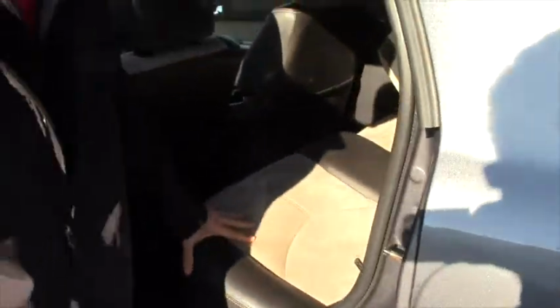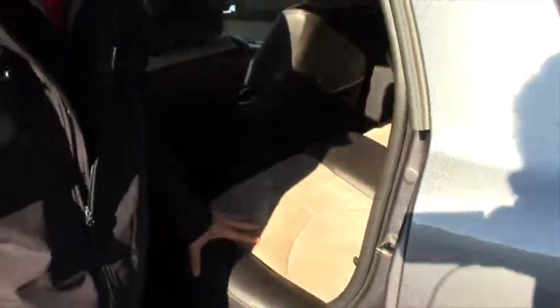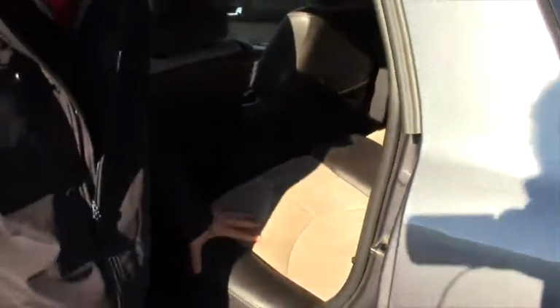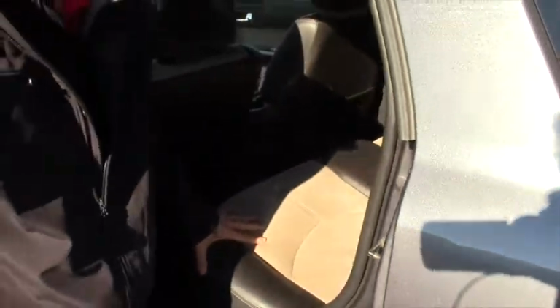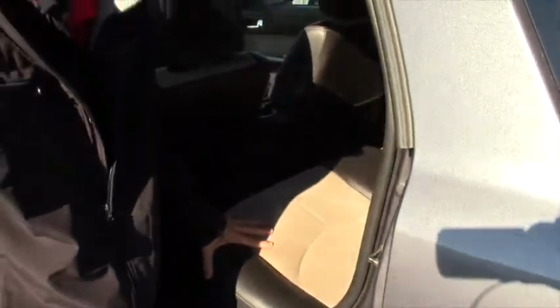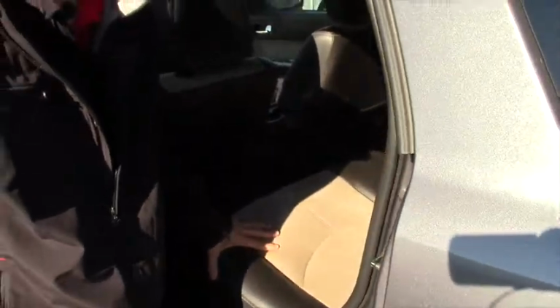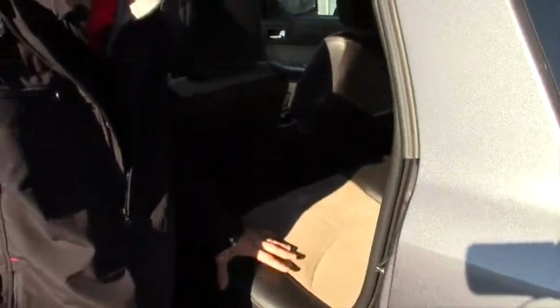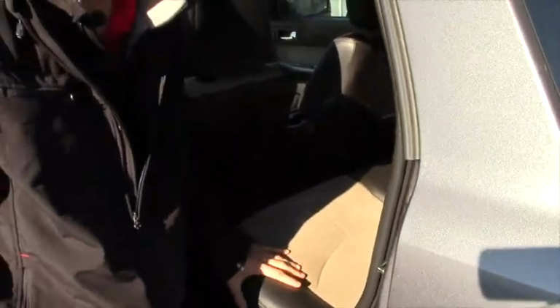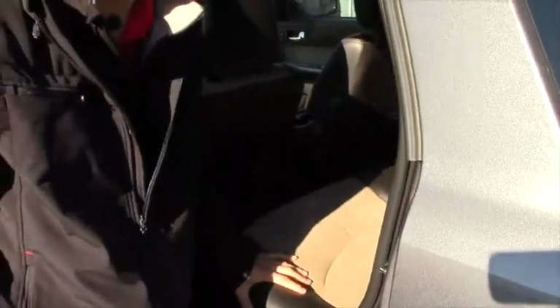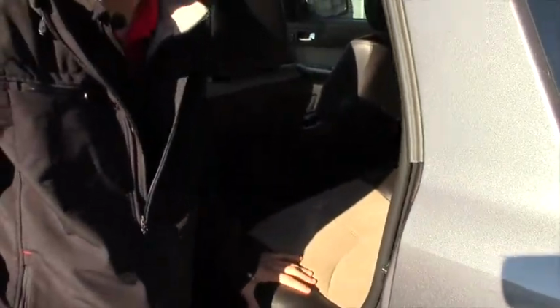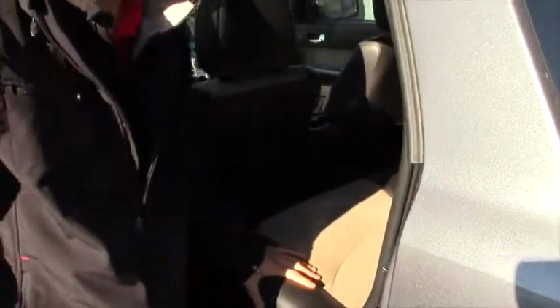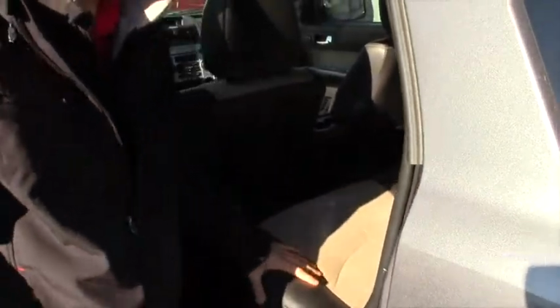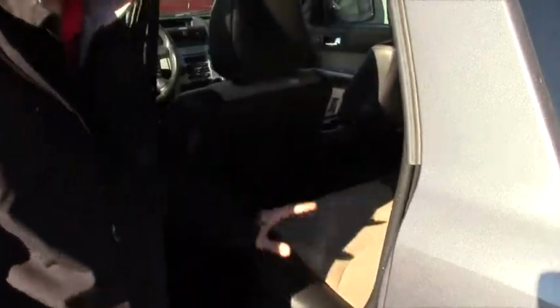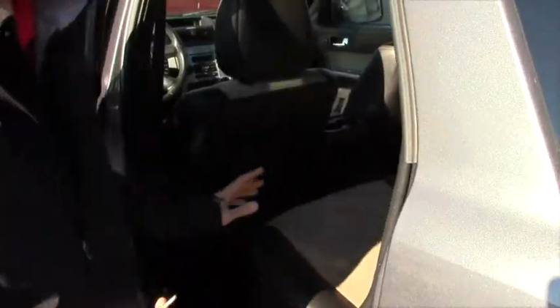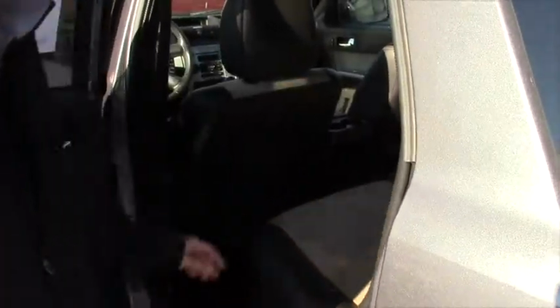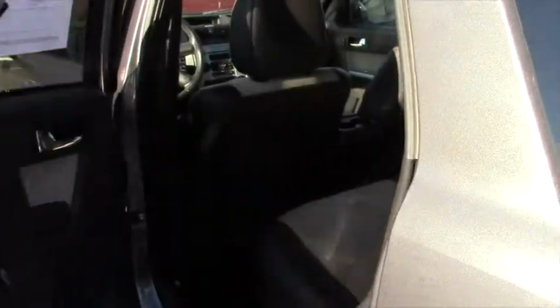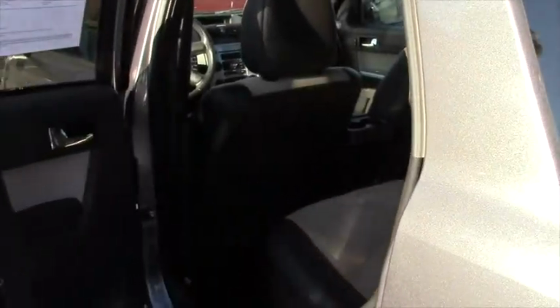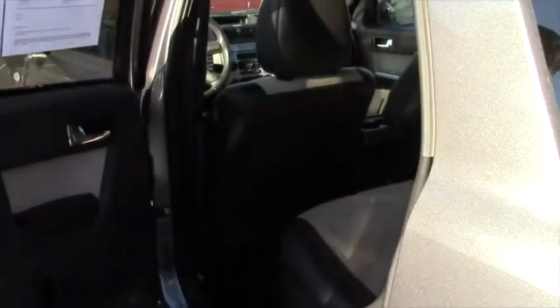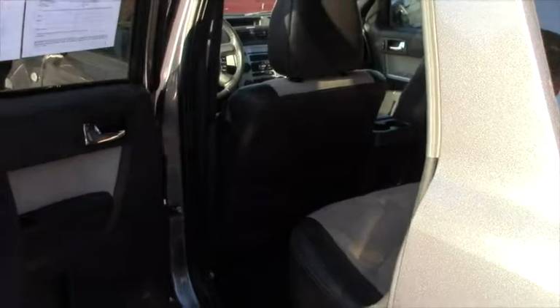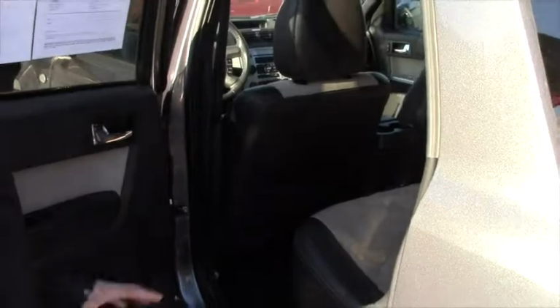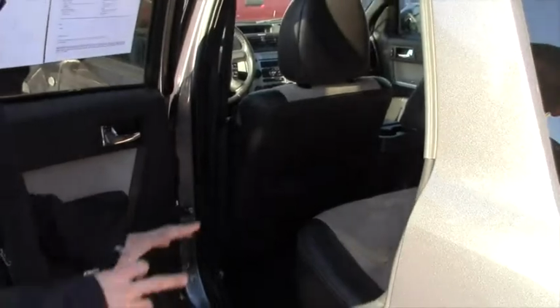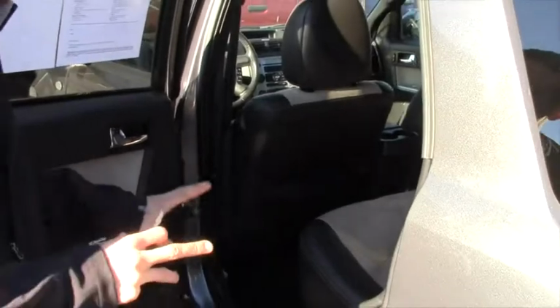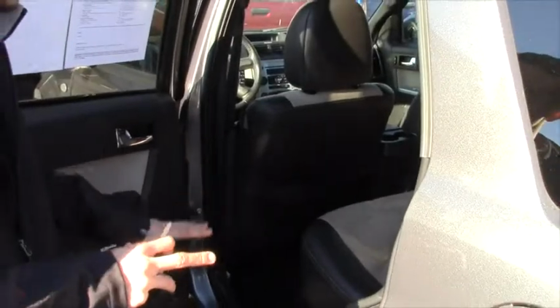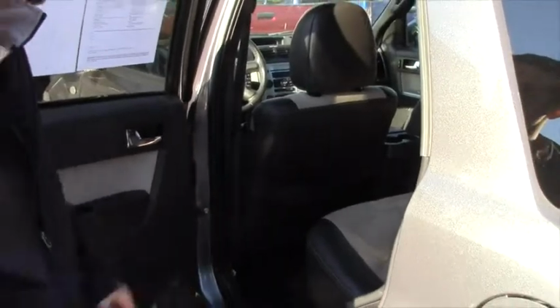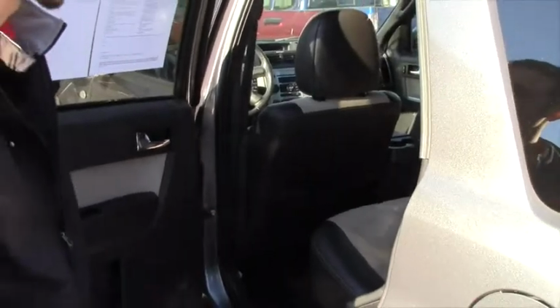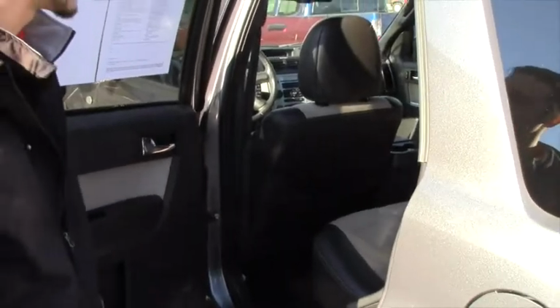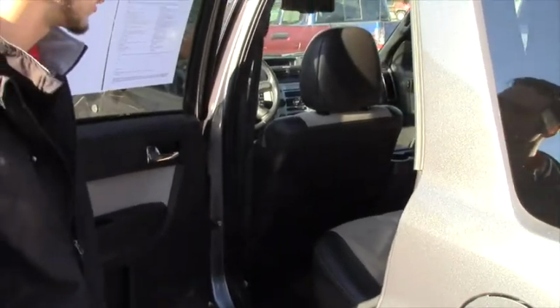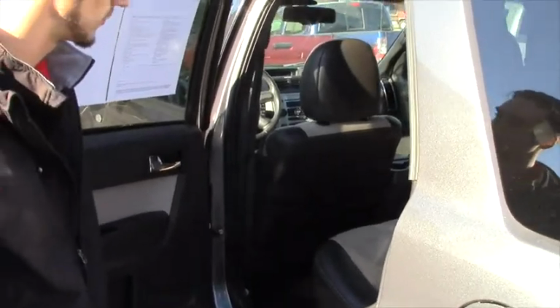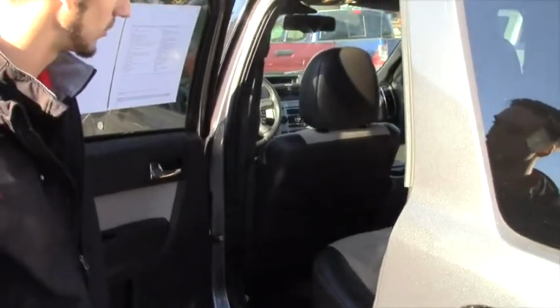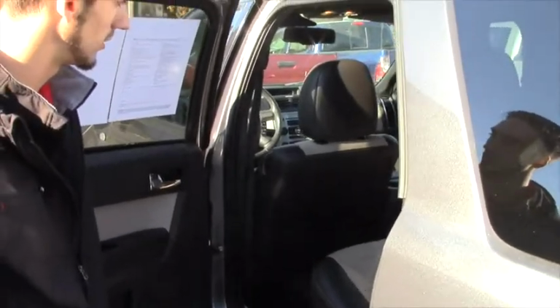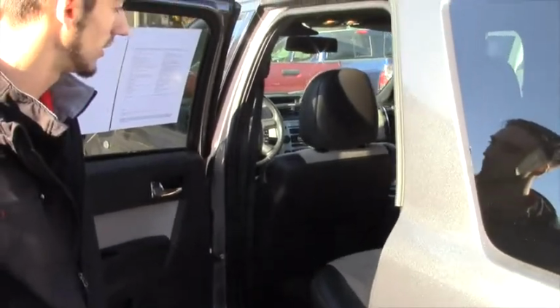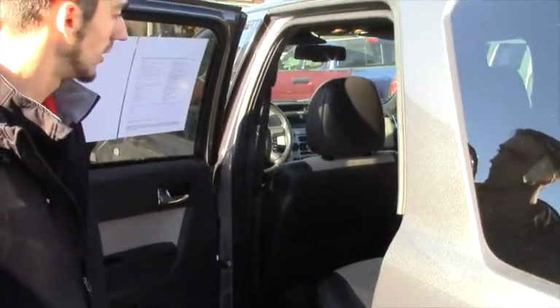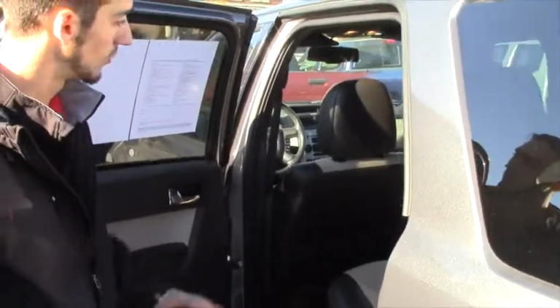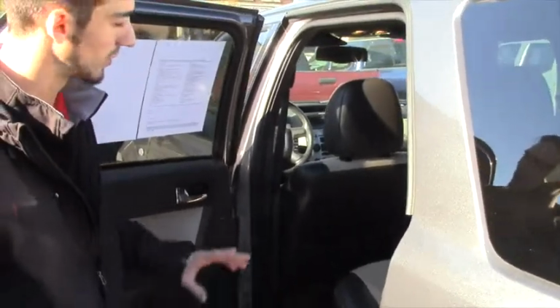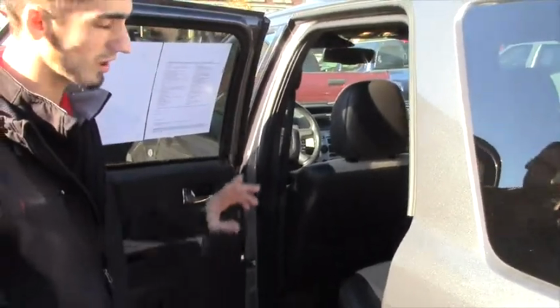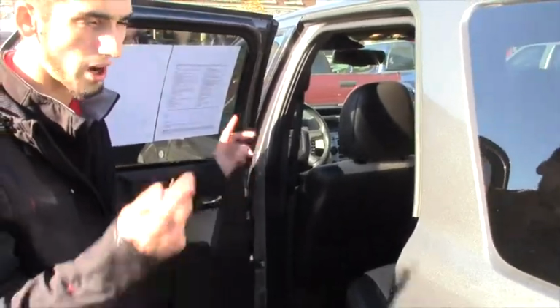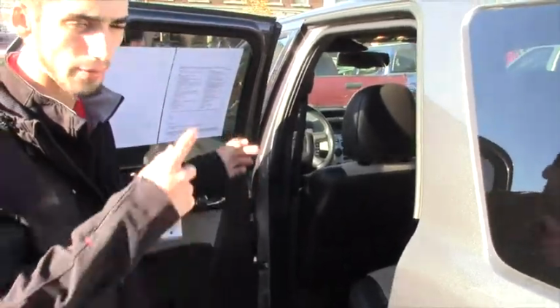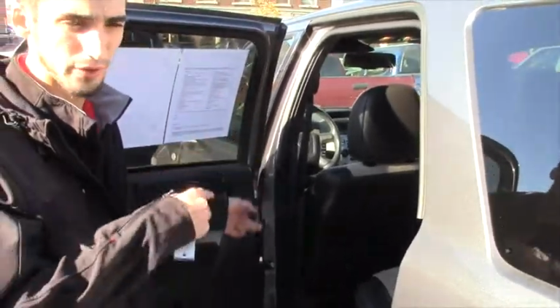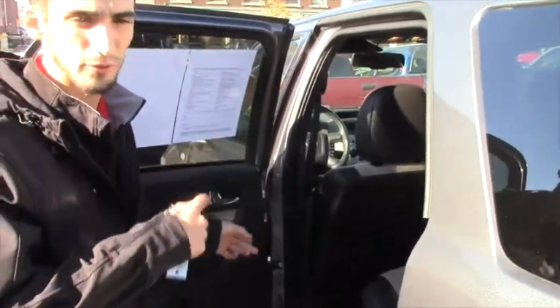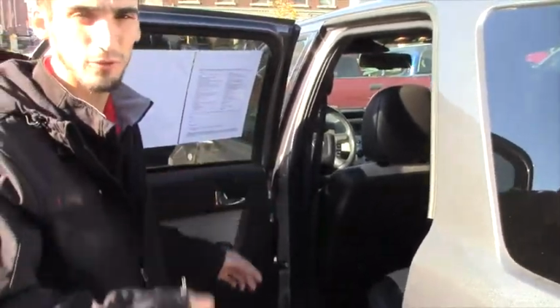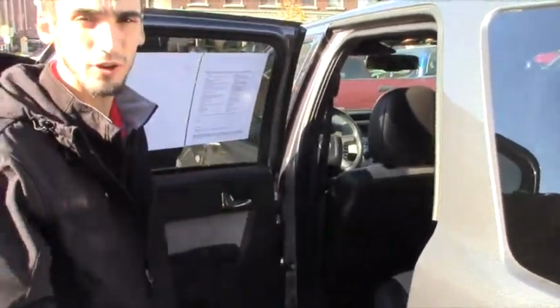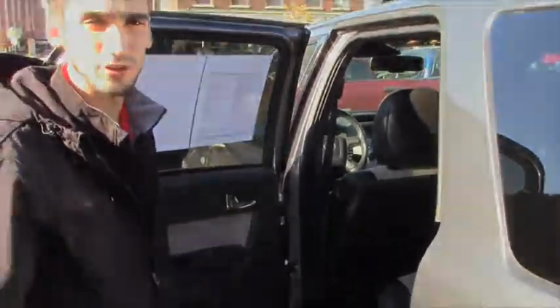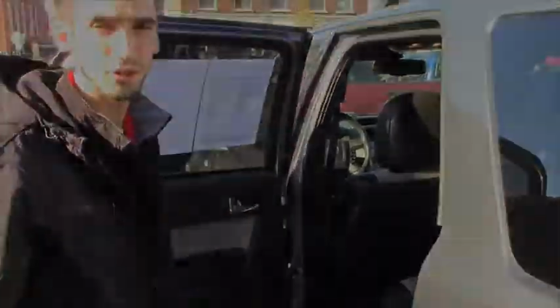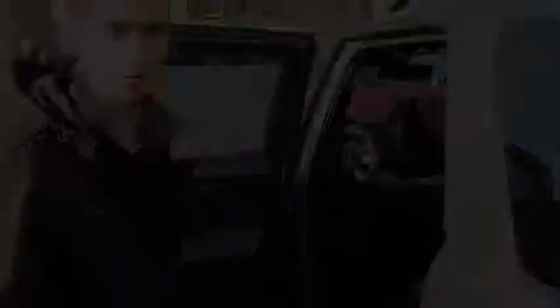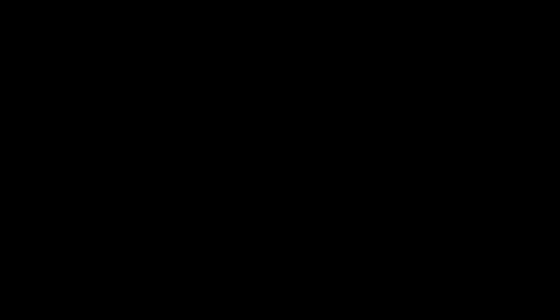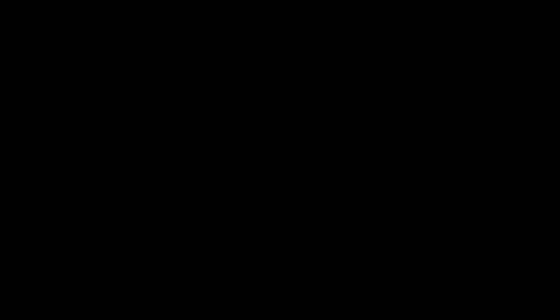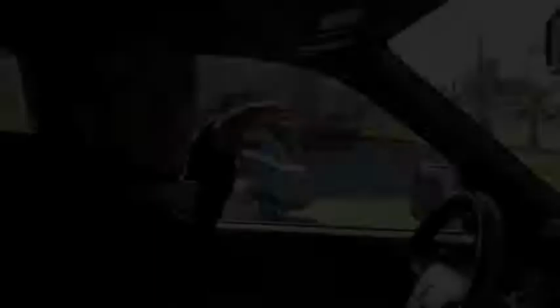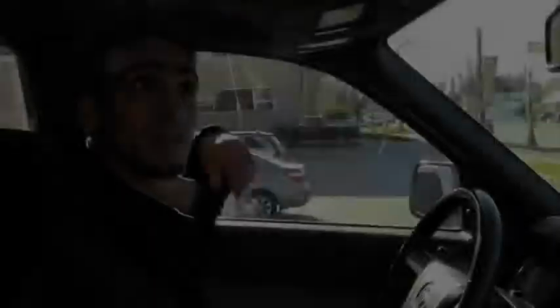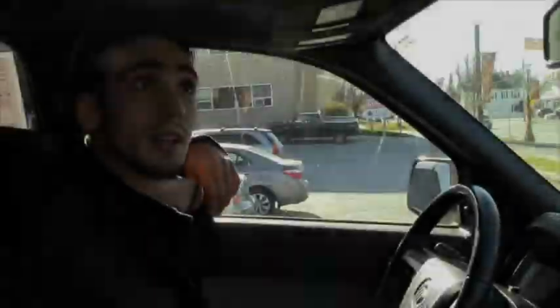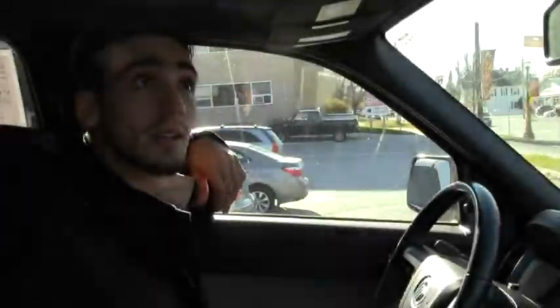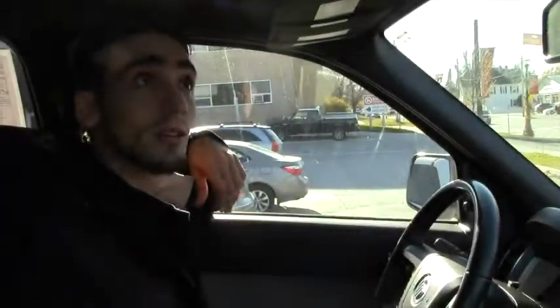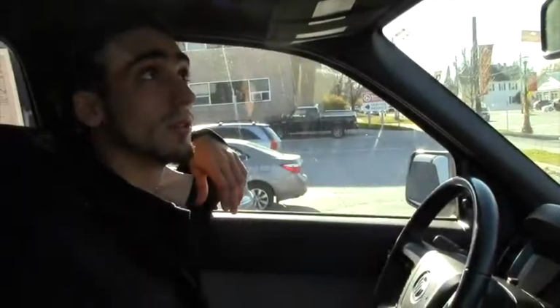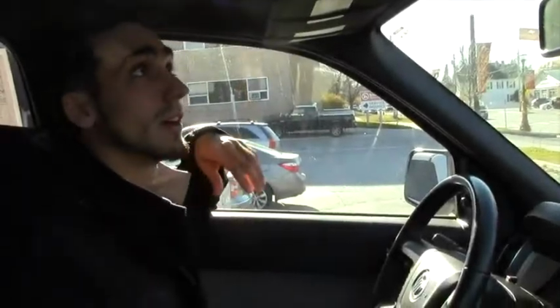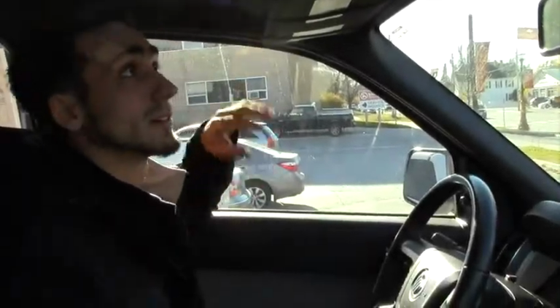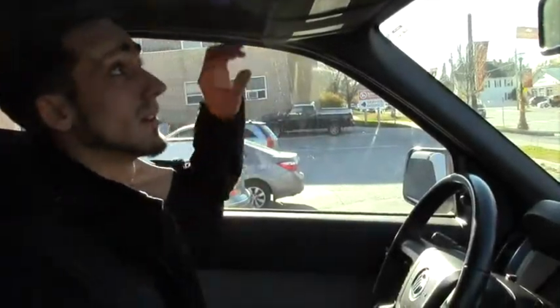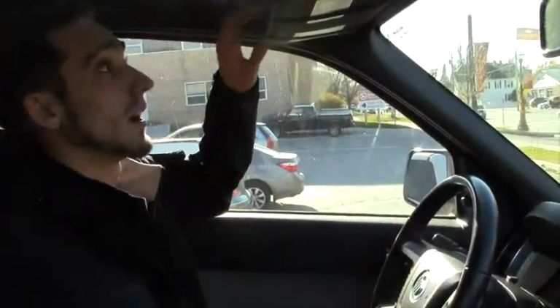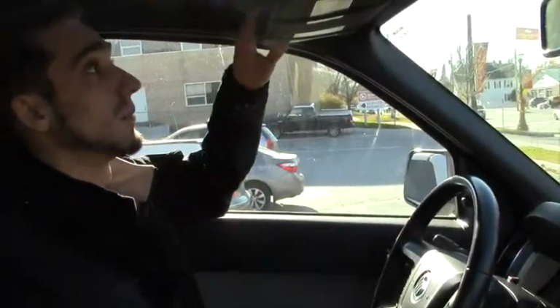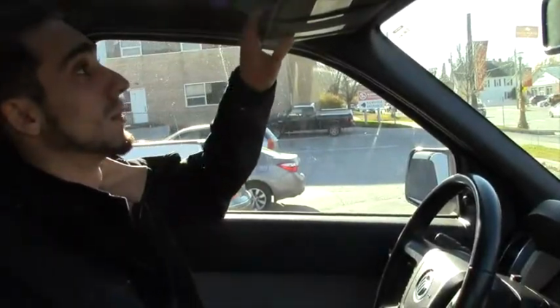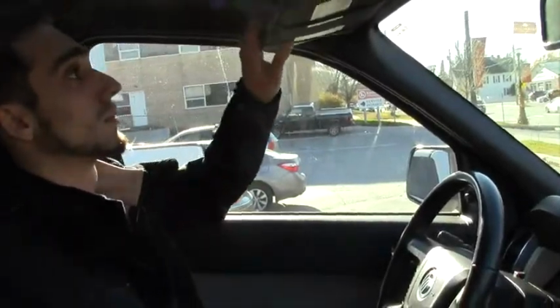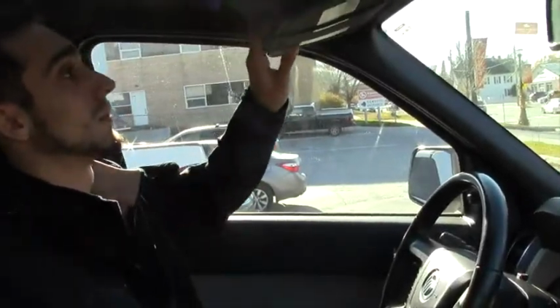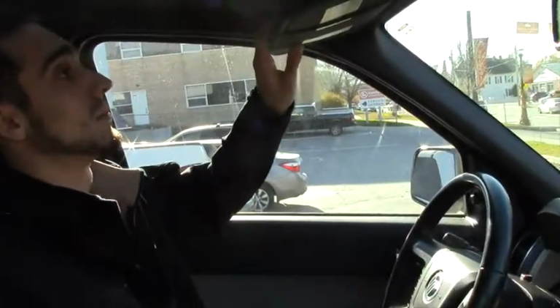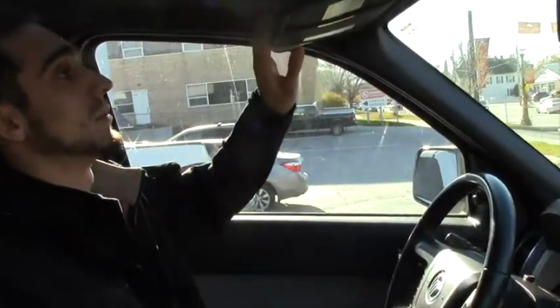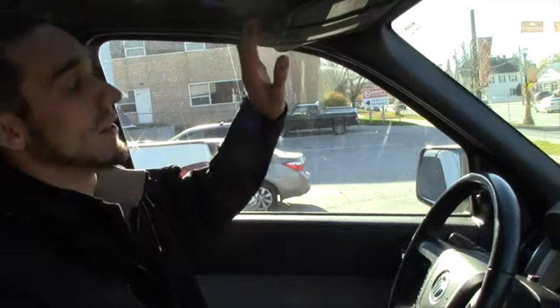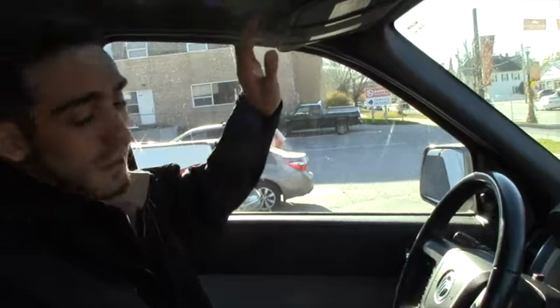Two-tone color seats, which I think makes it pop a little bit more. We're going to hop in the front and show you what that looks like. We're inside the 2009 Mercury Mariner.